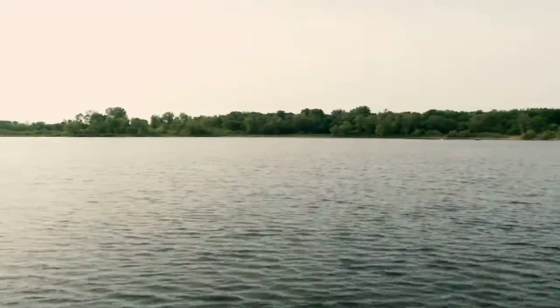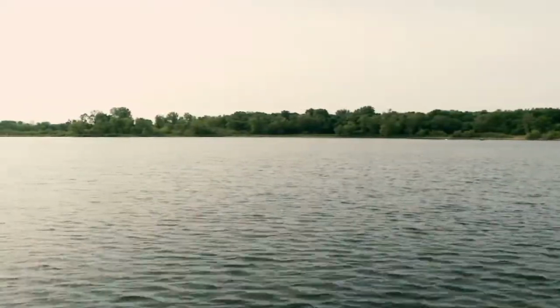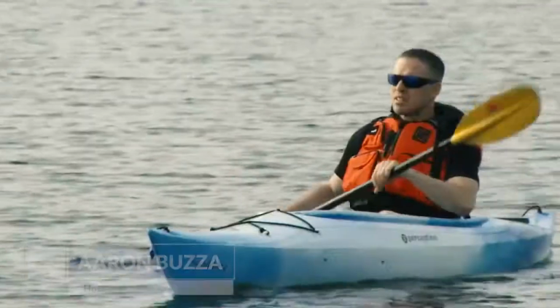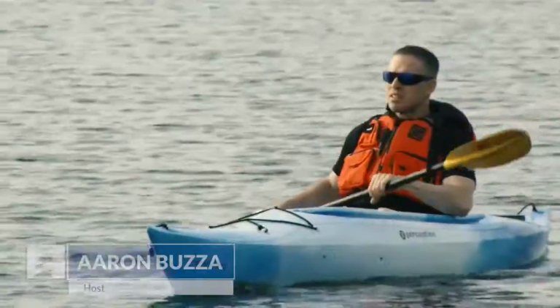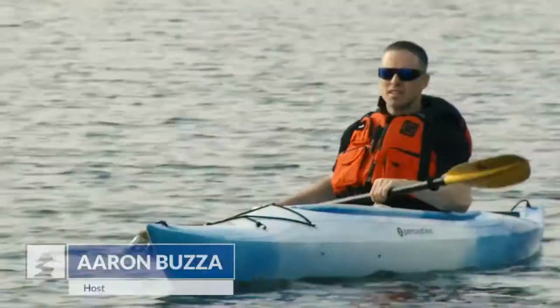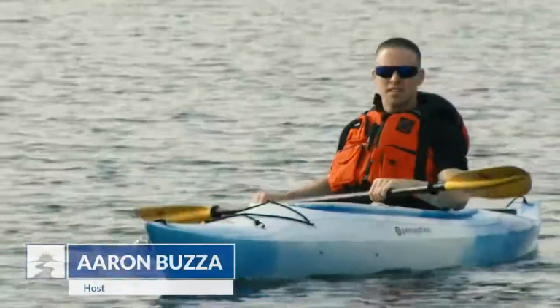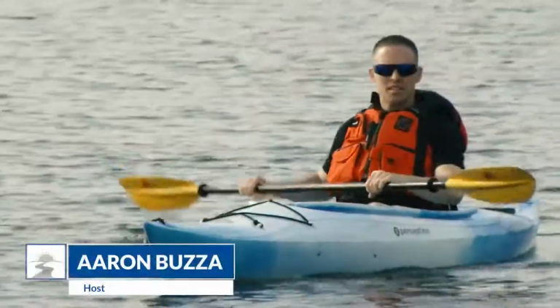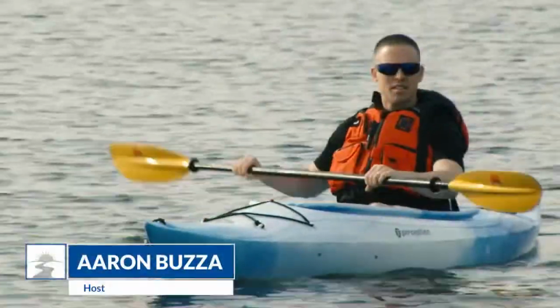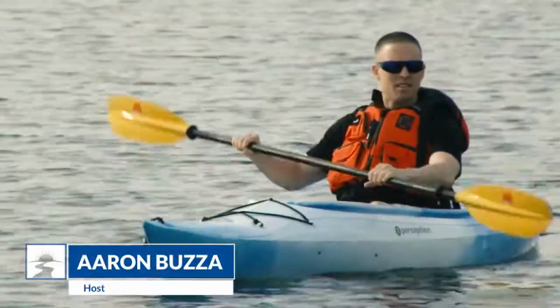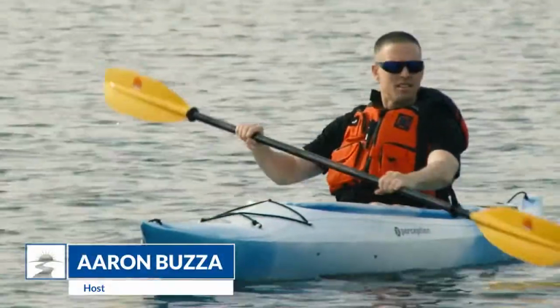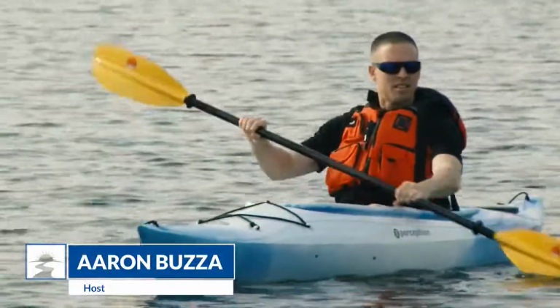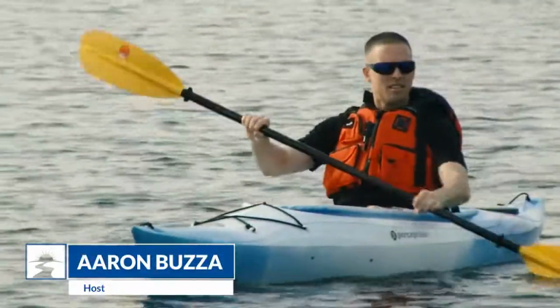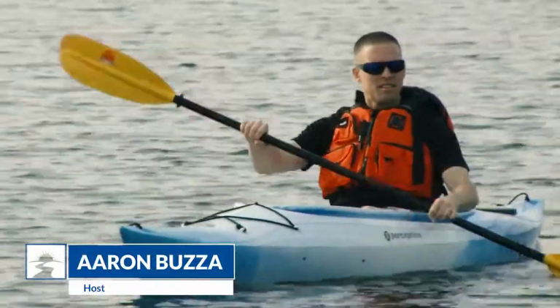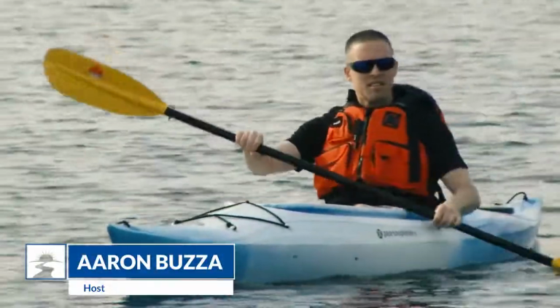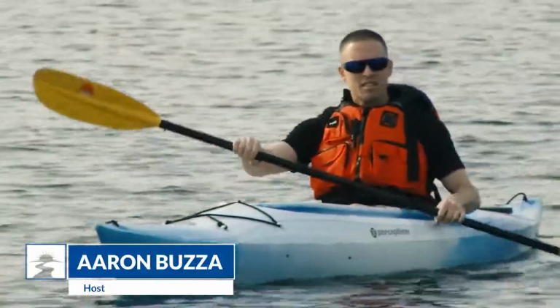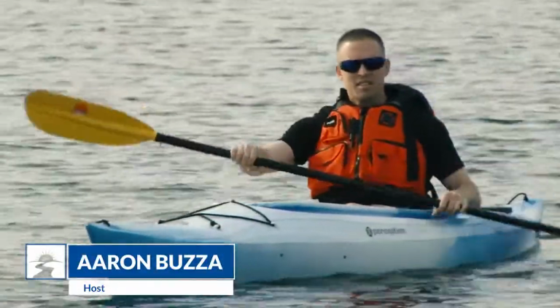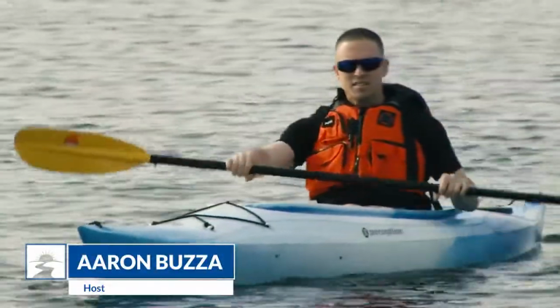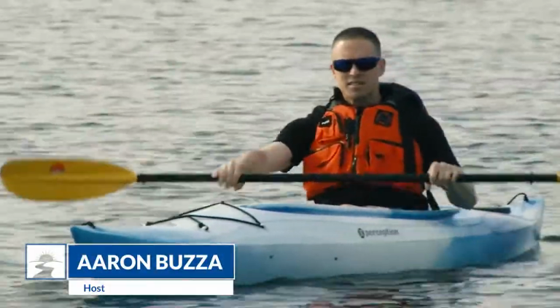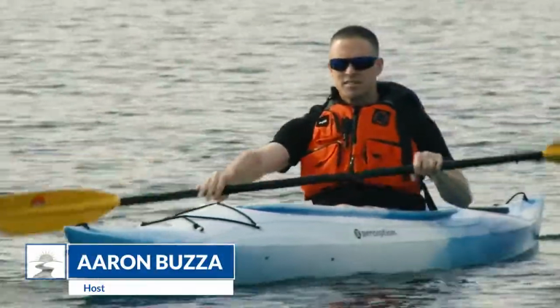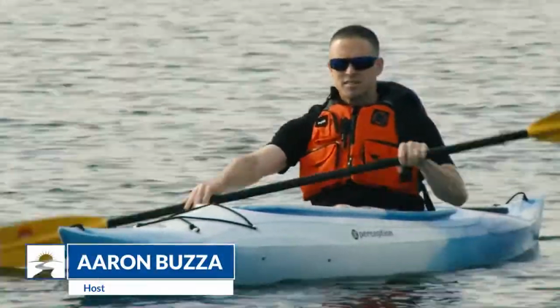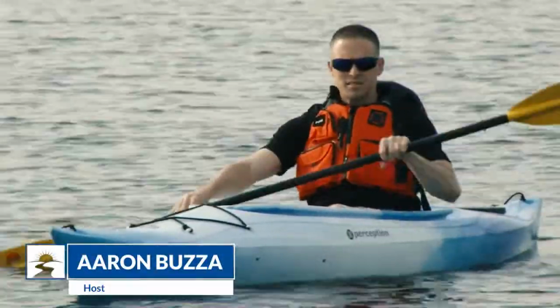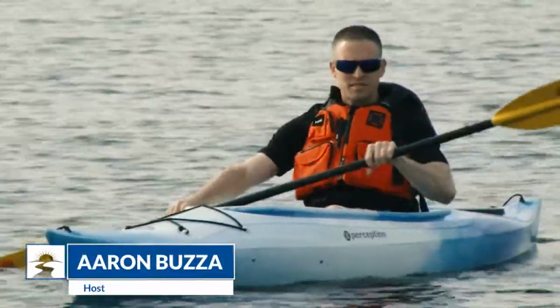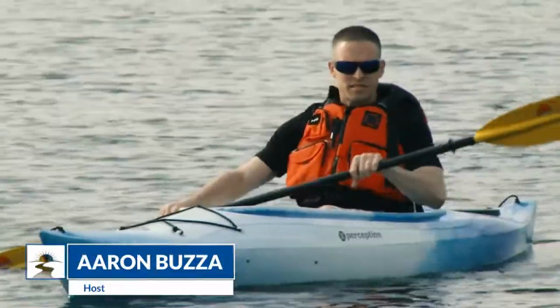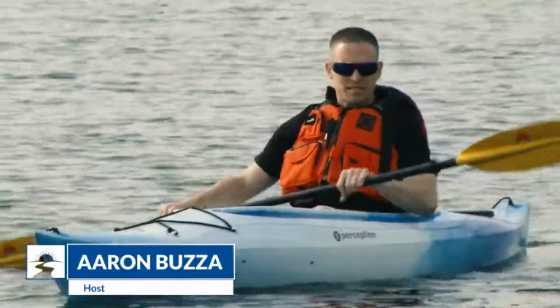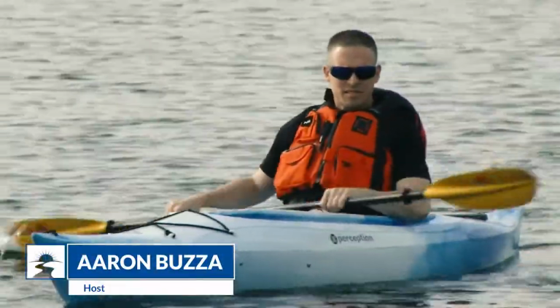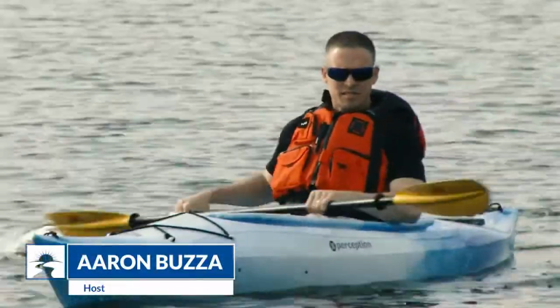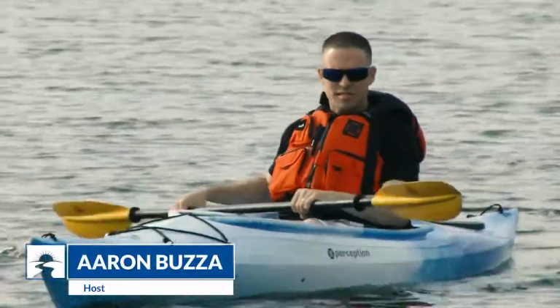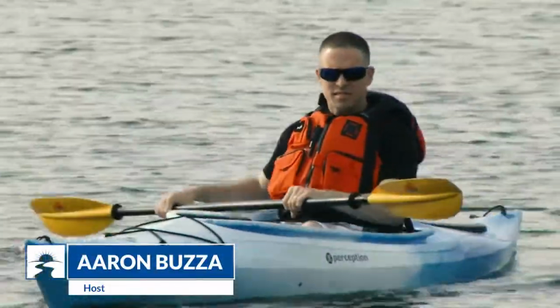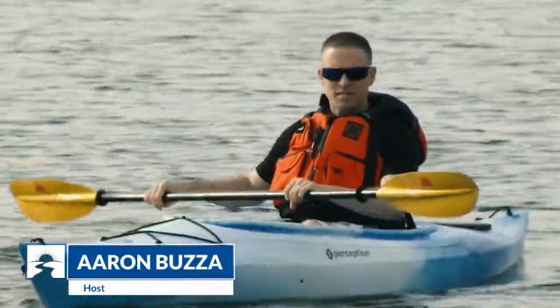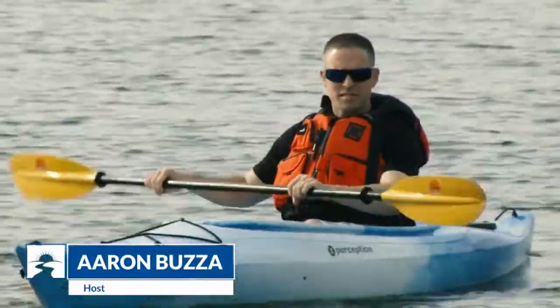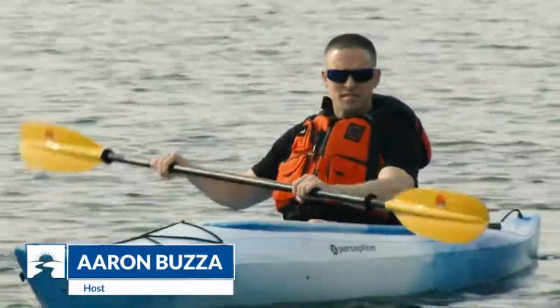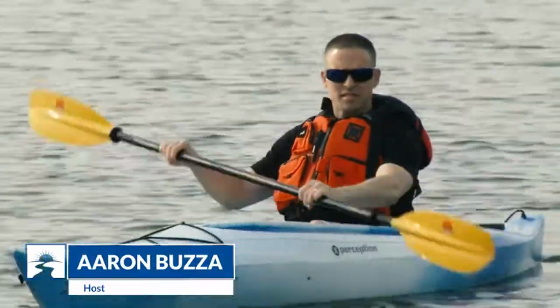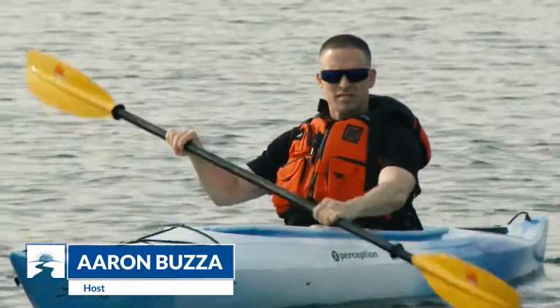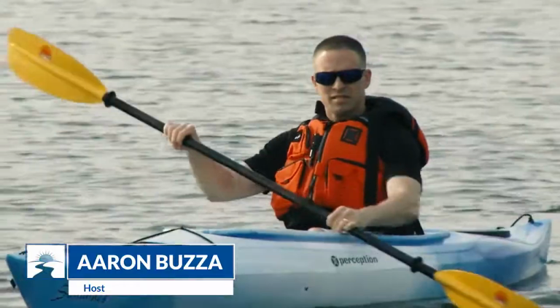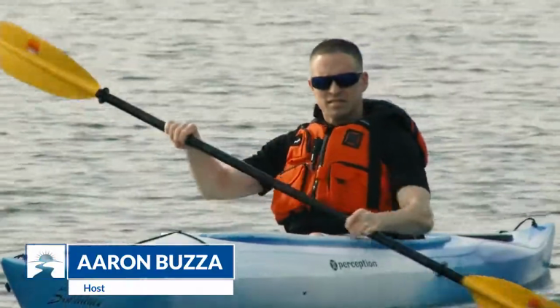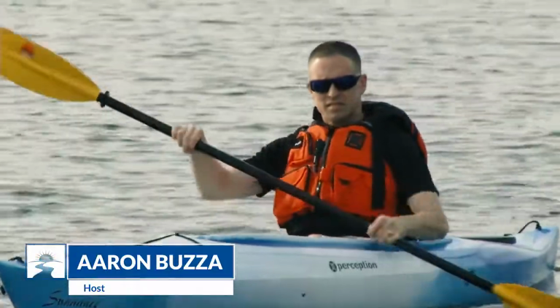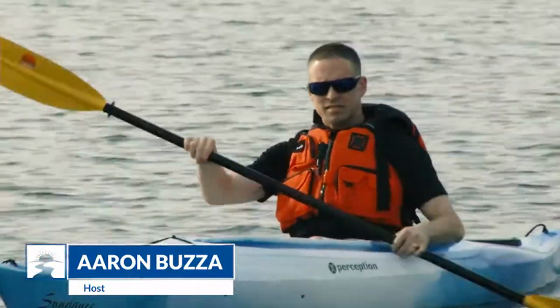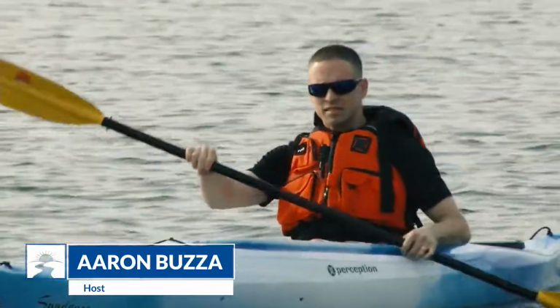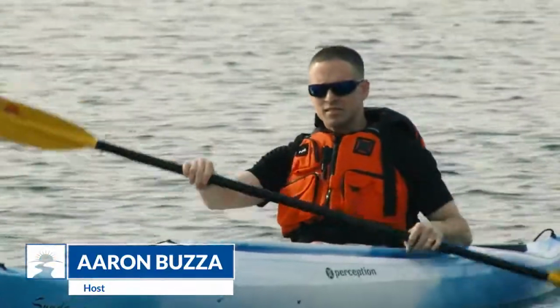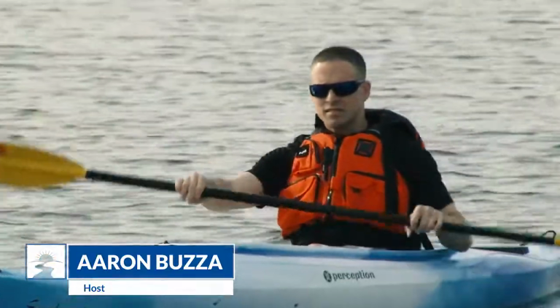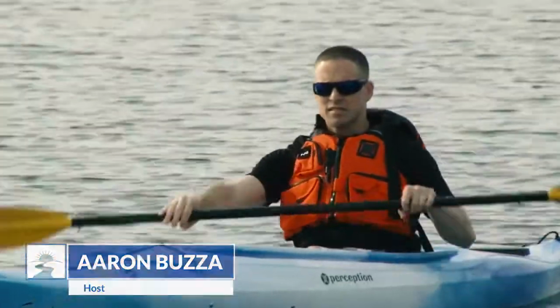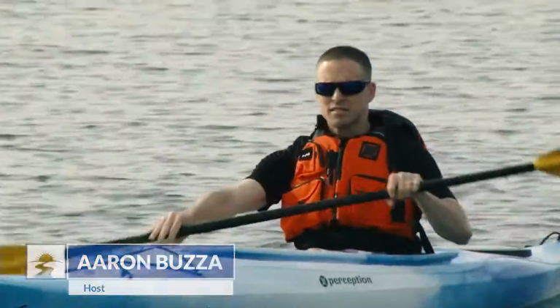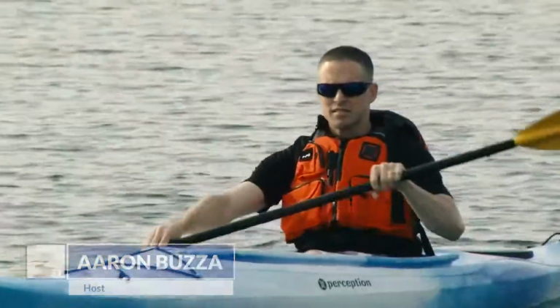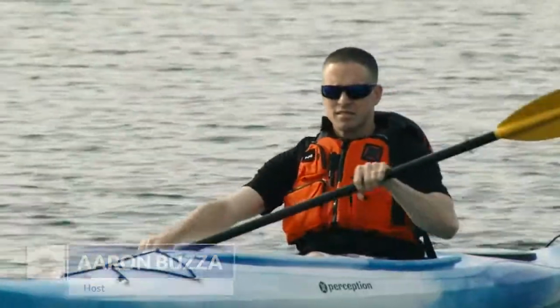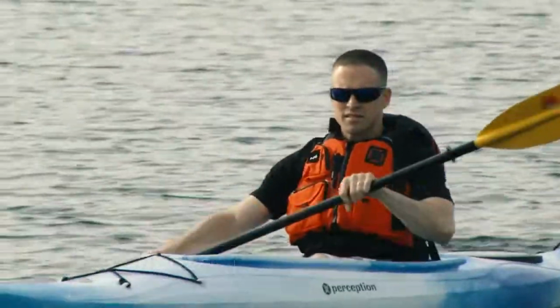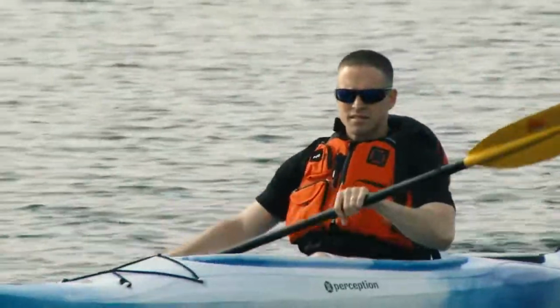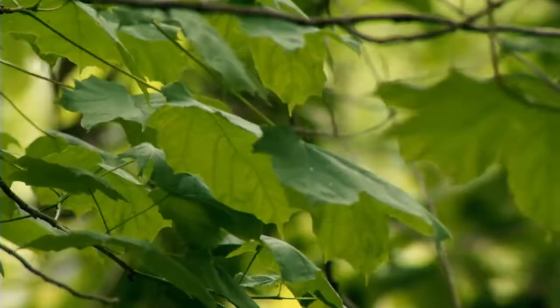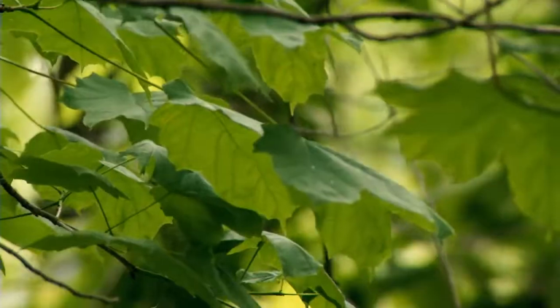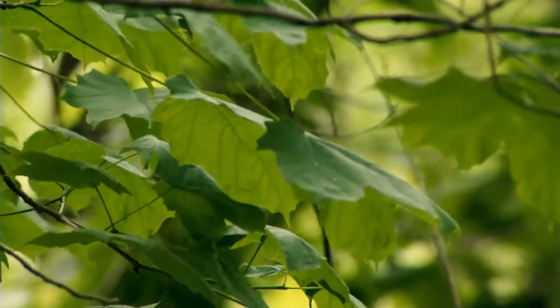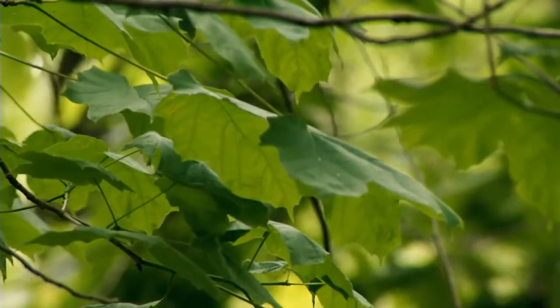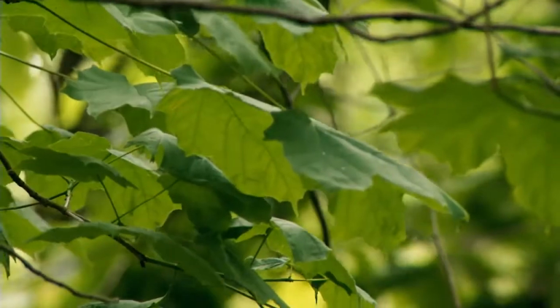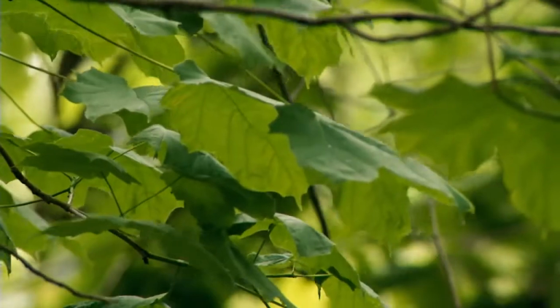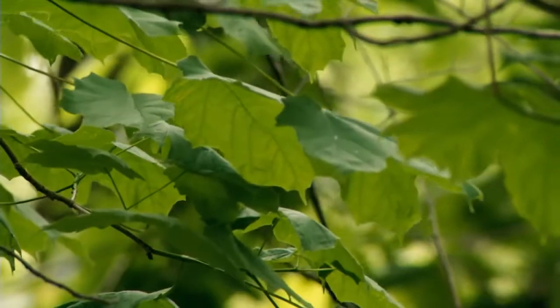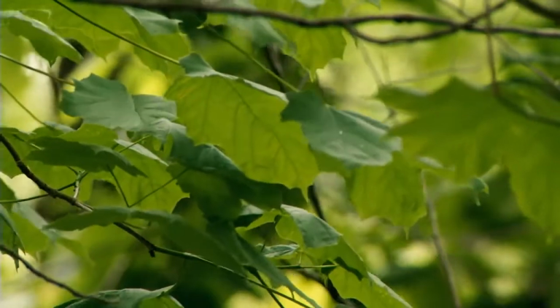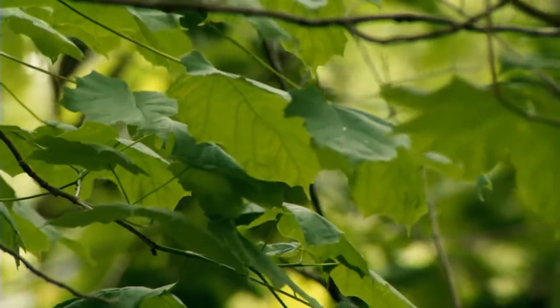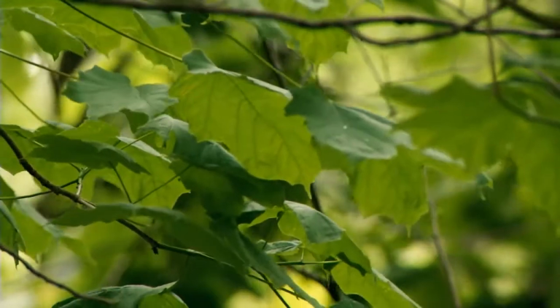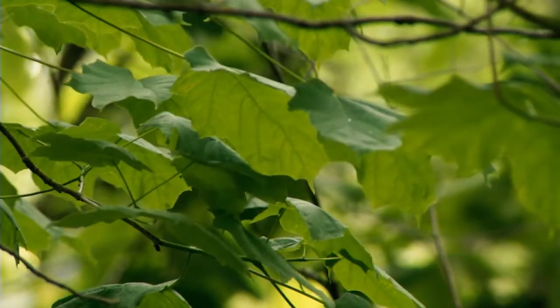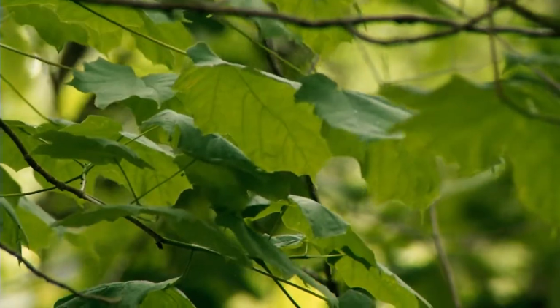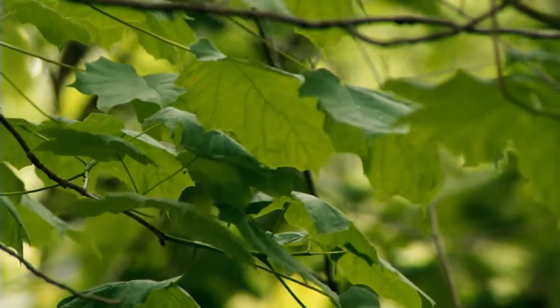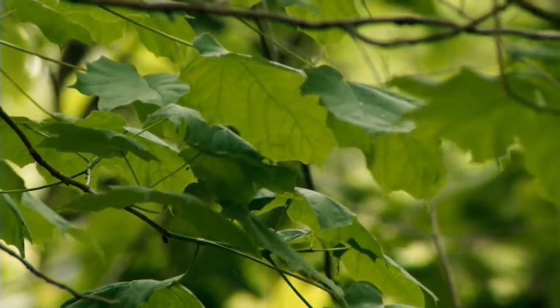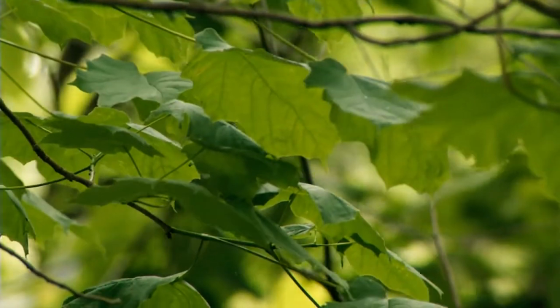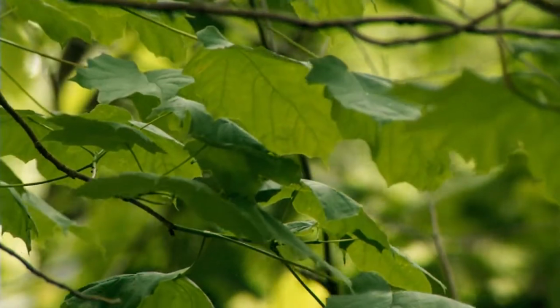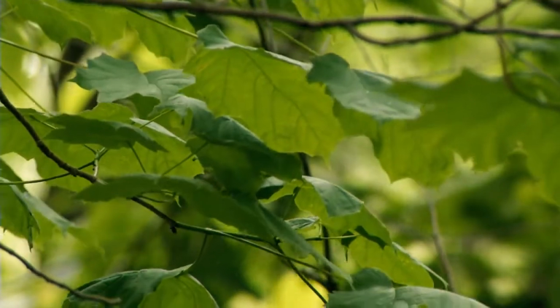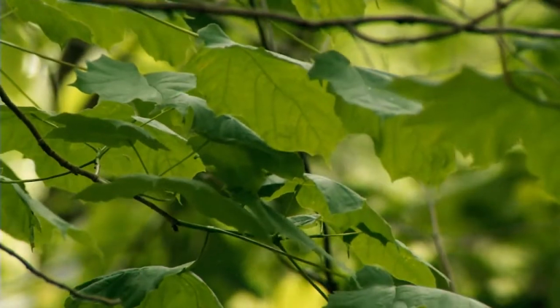My name is Aaron Buzza. I'm on a mission to share why people dig Waterloo, Iowa. Today, I'm letting nature be my guide.